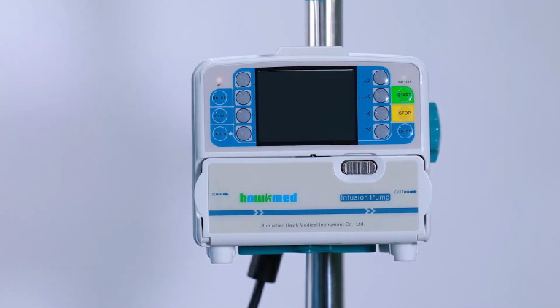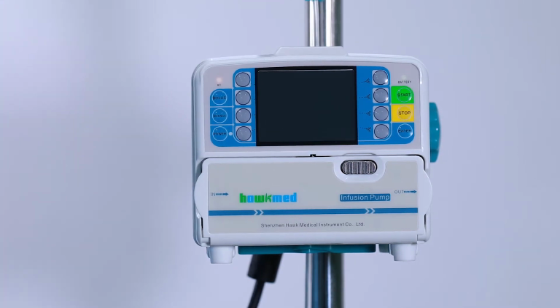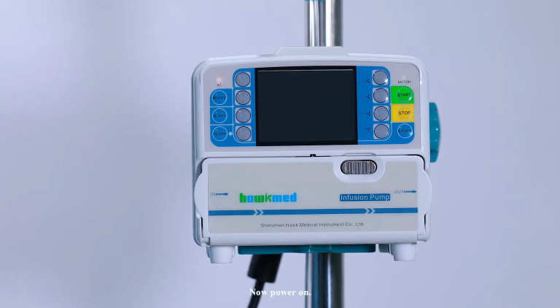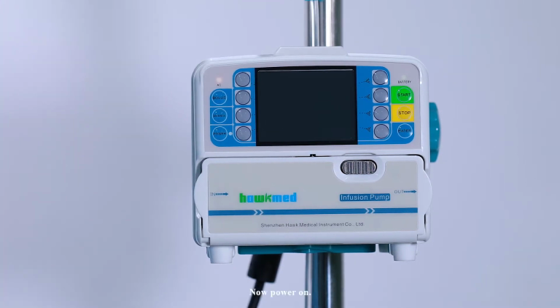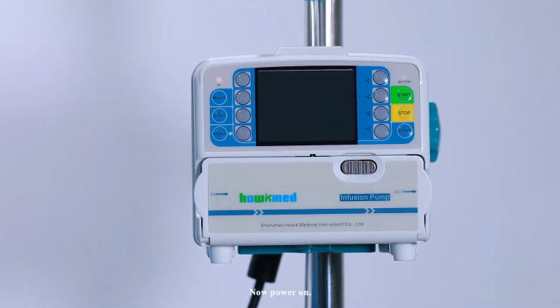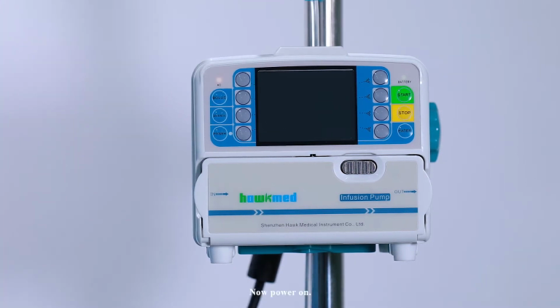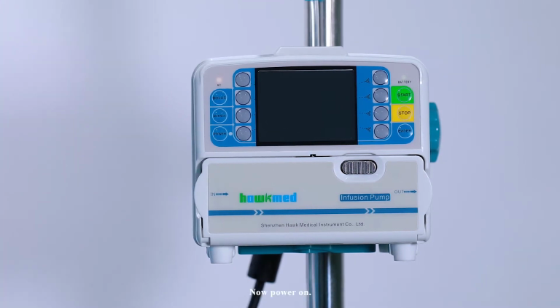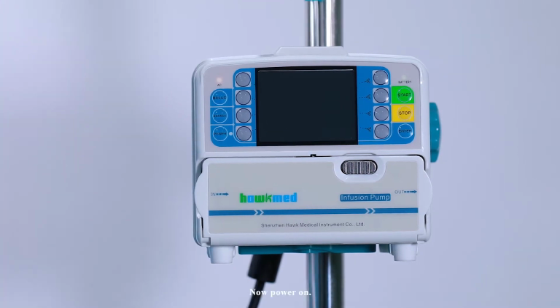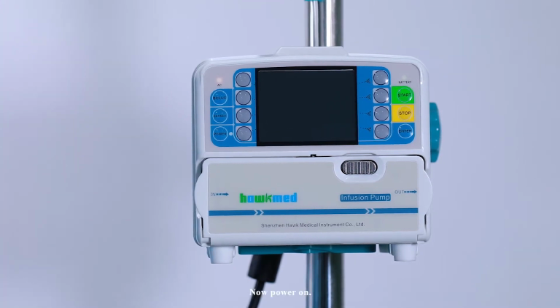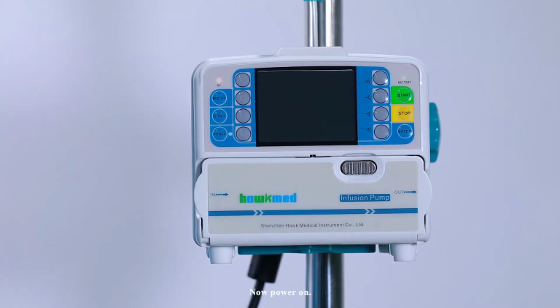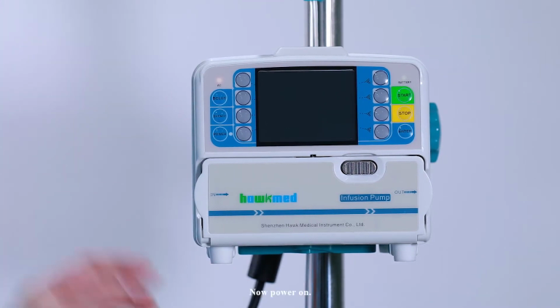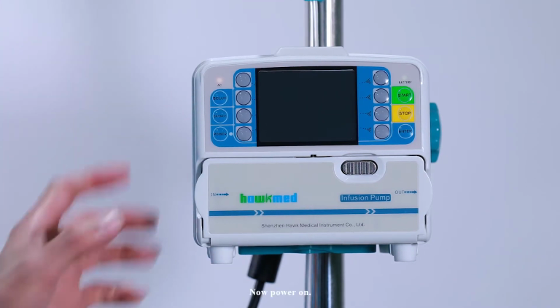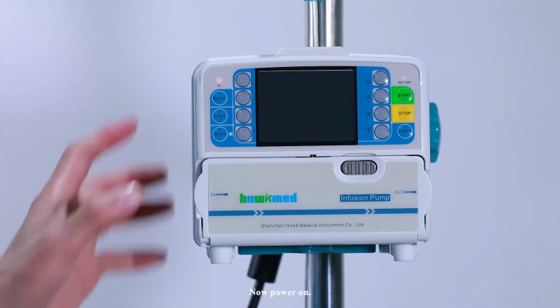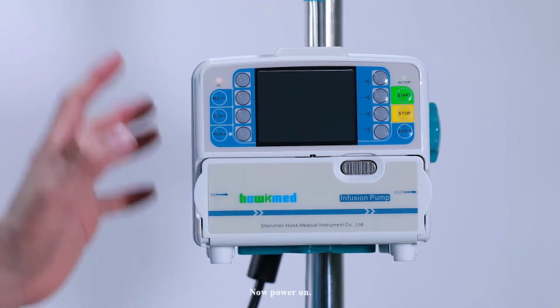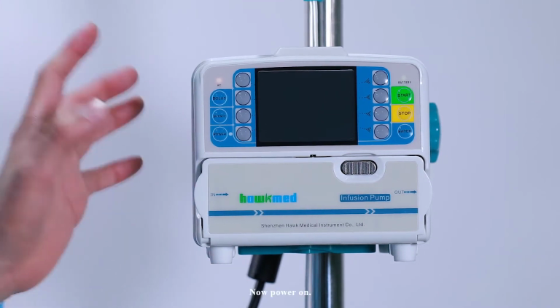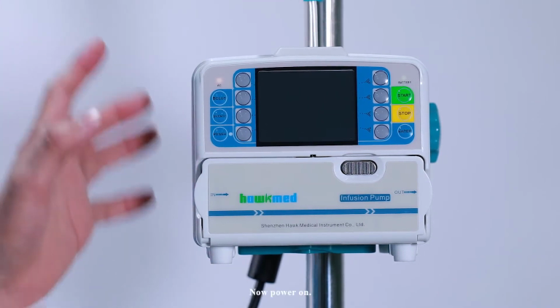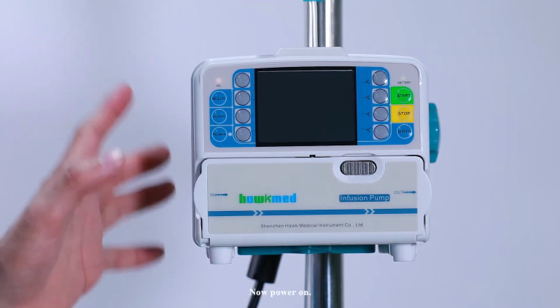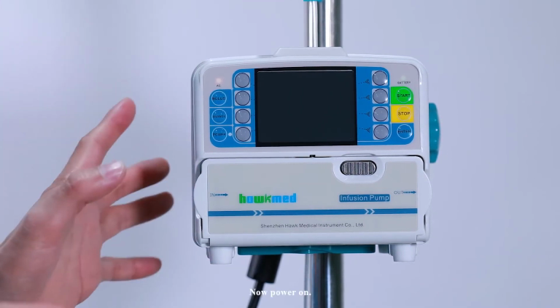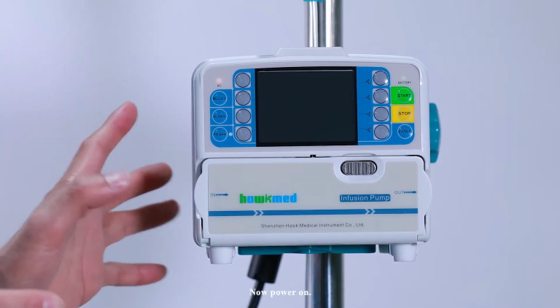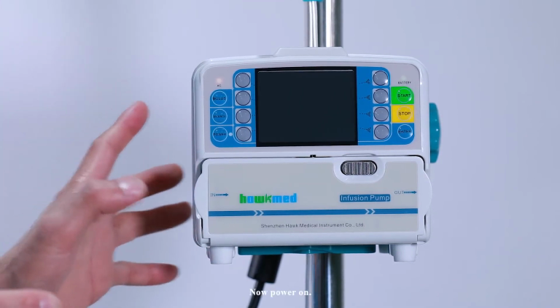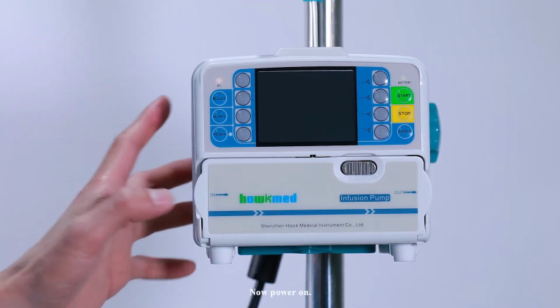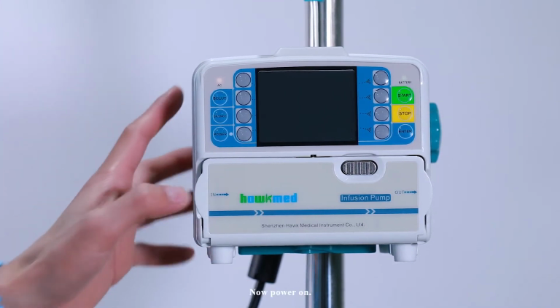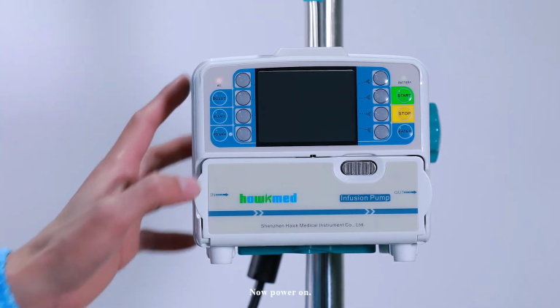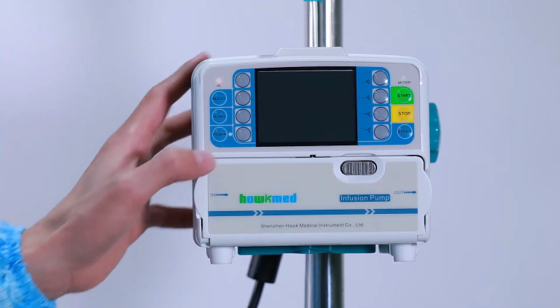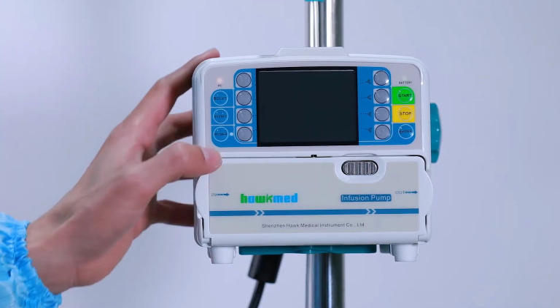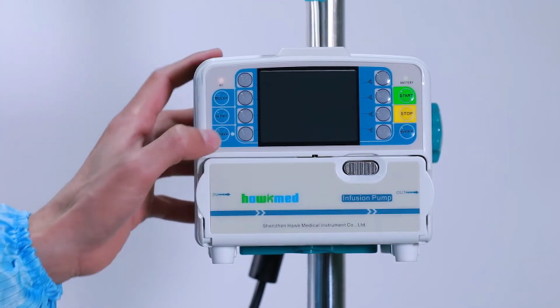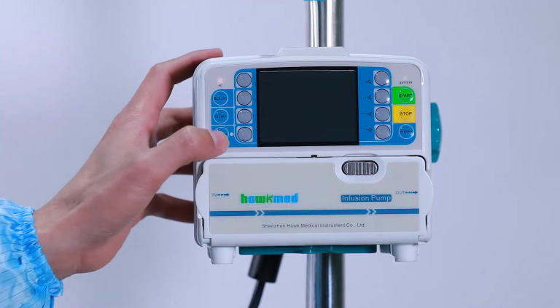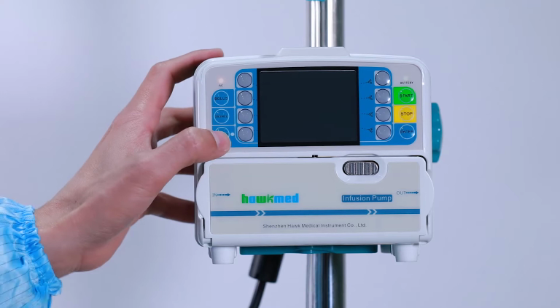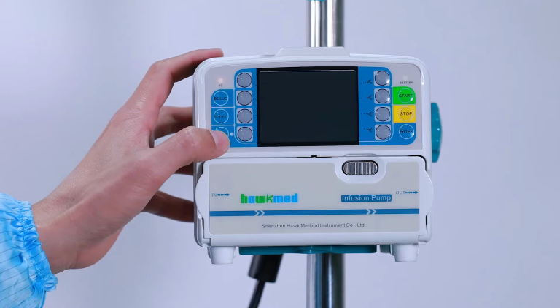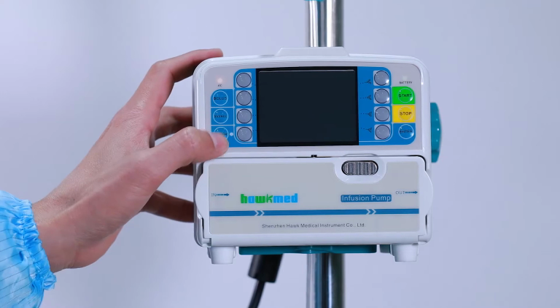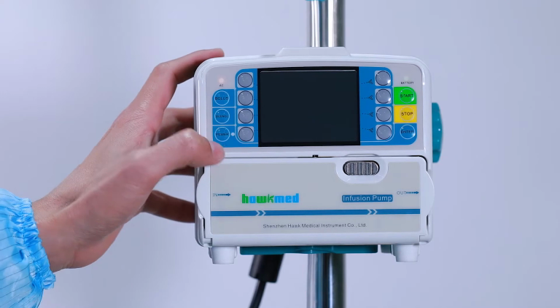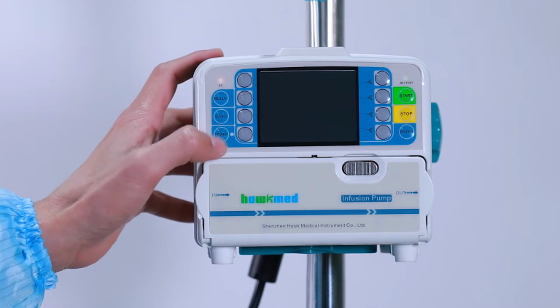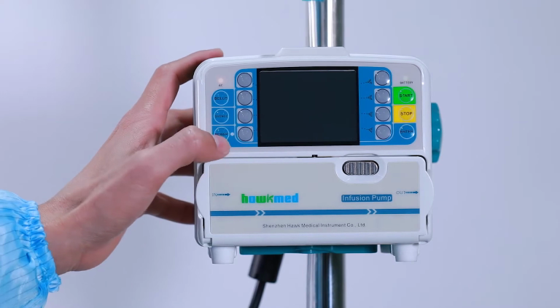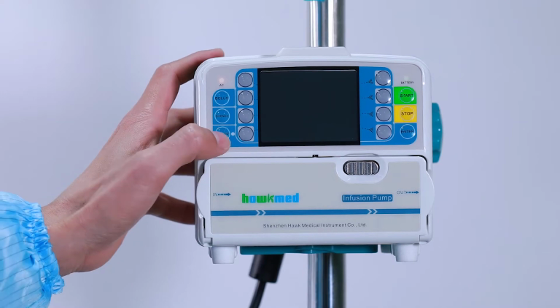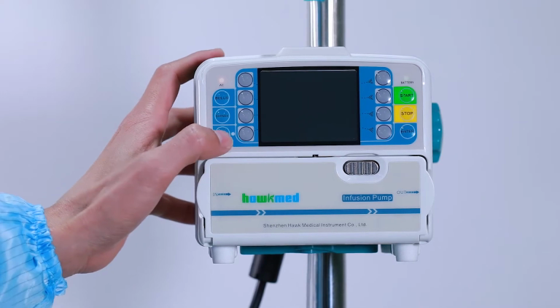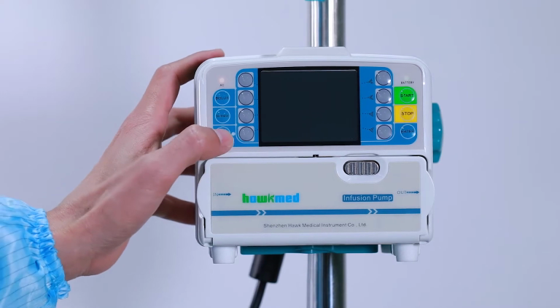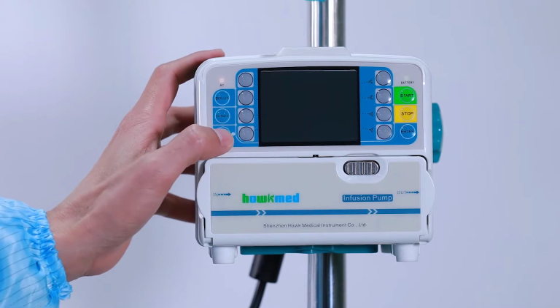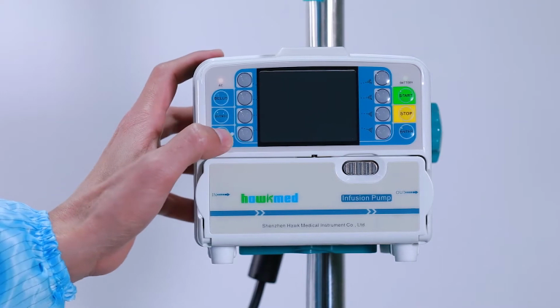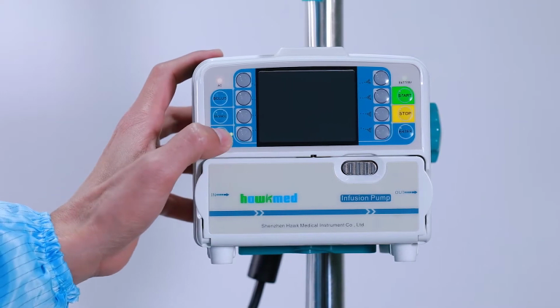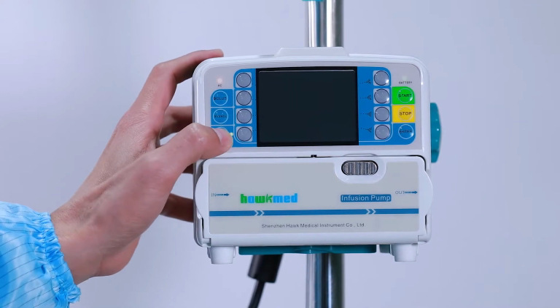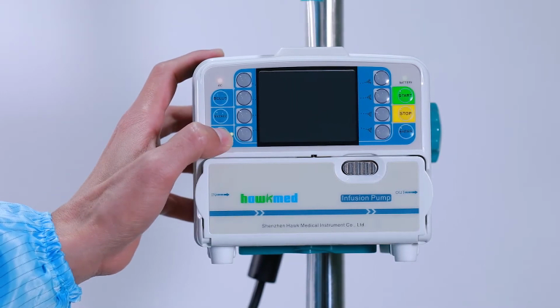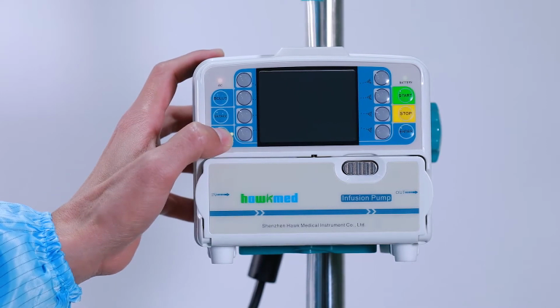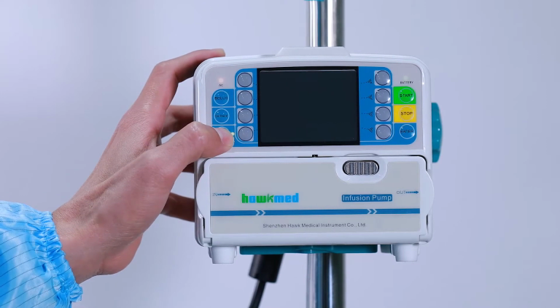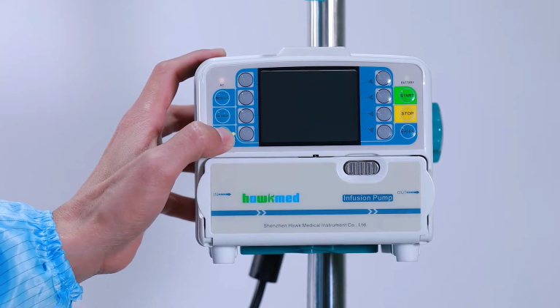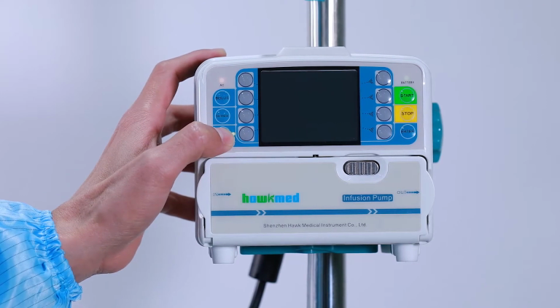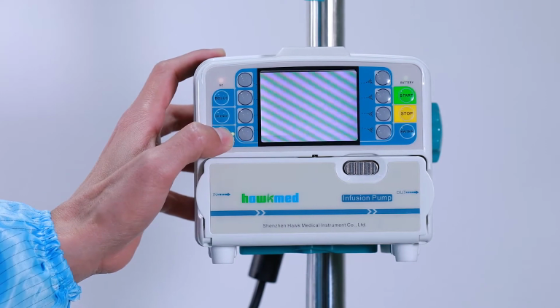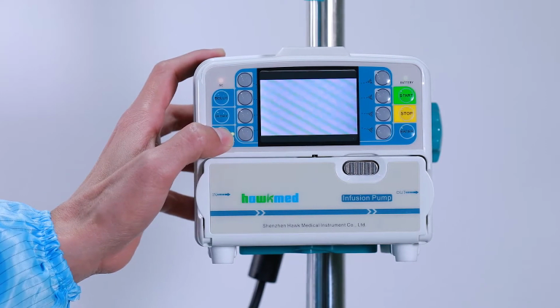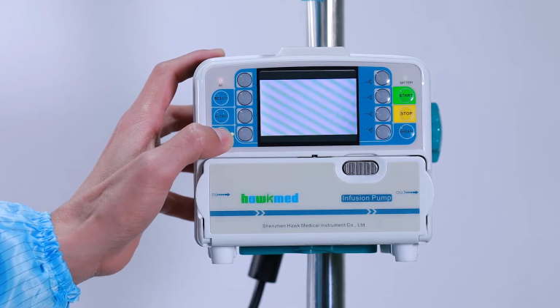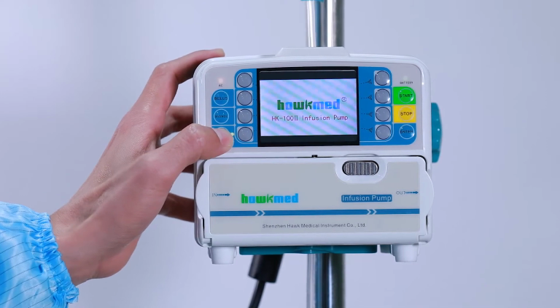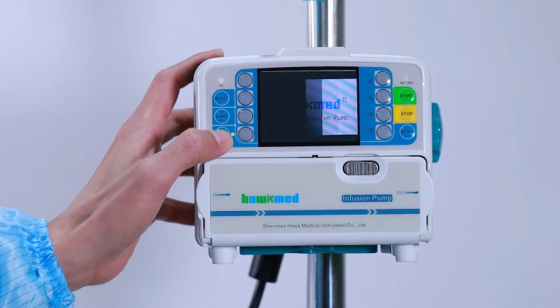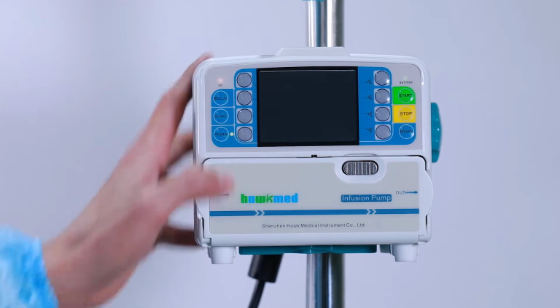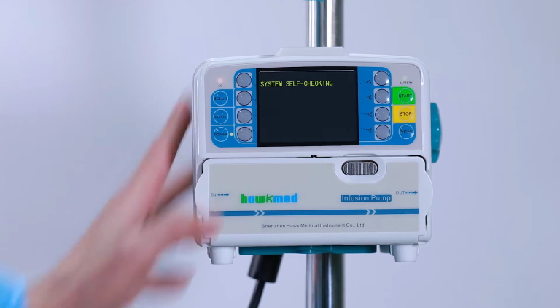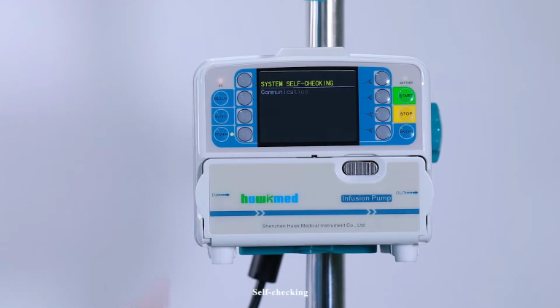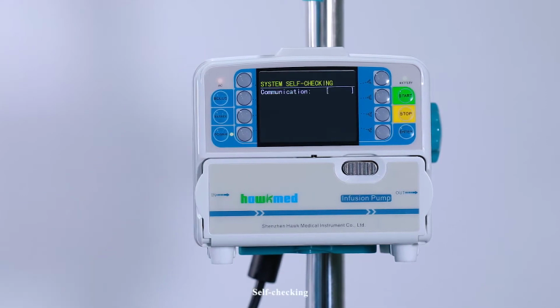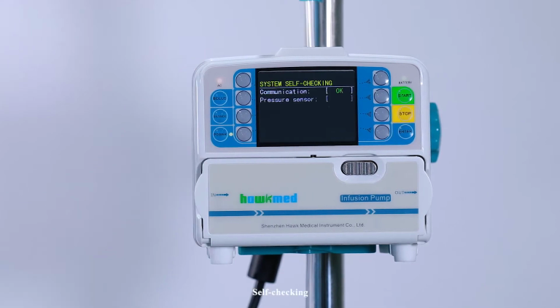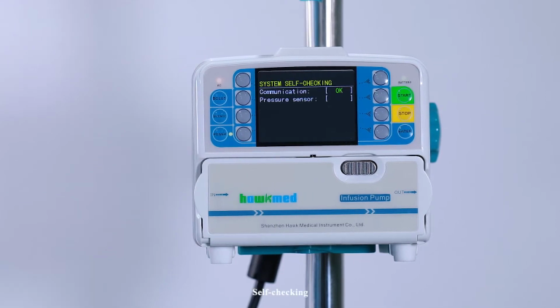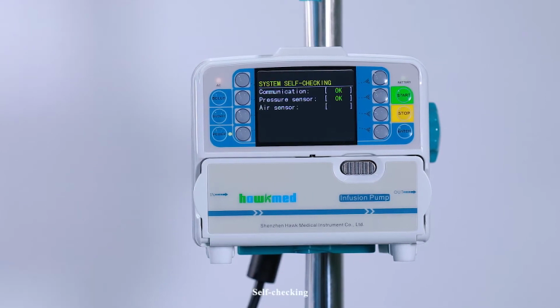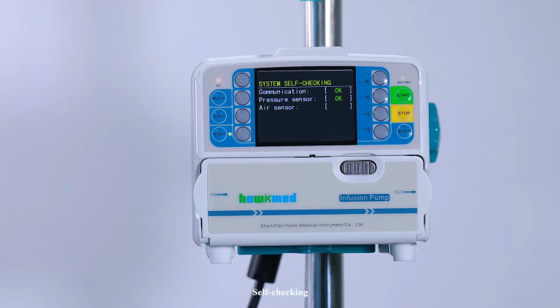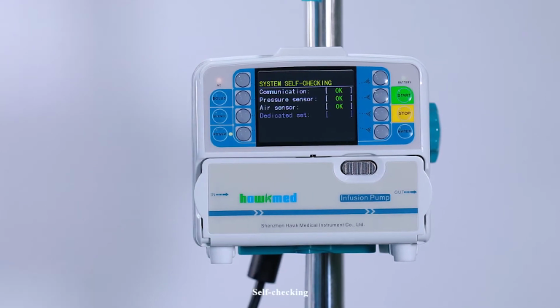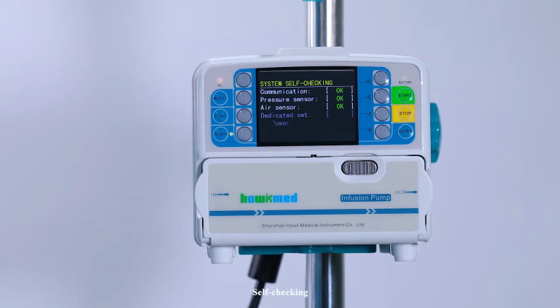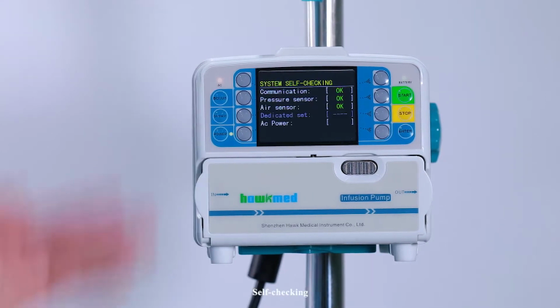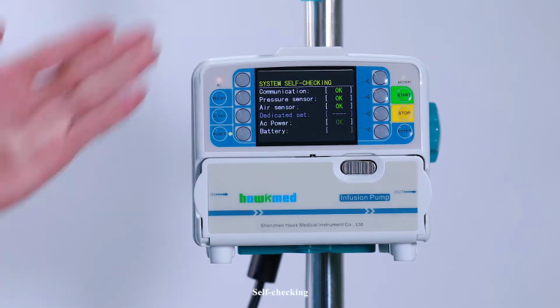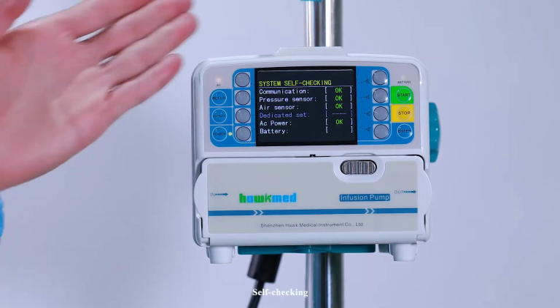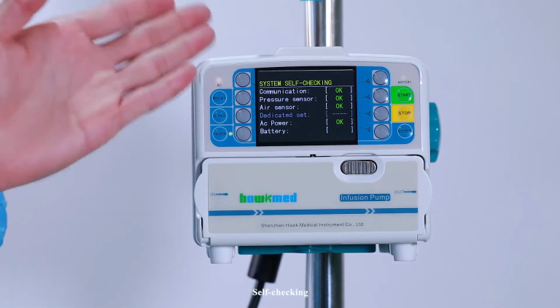Now, power on. The pump will begin self-checking.